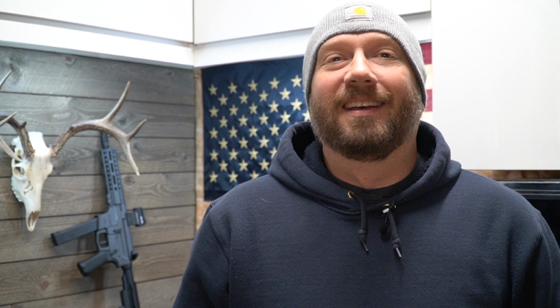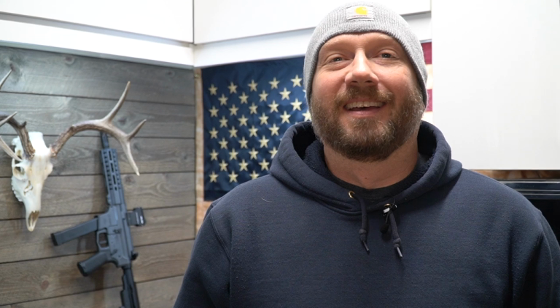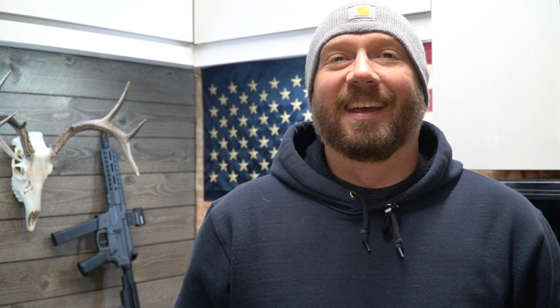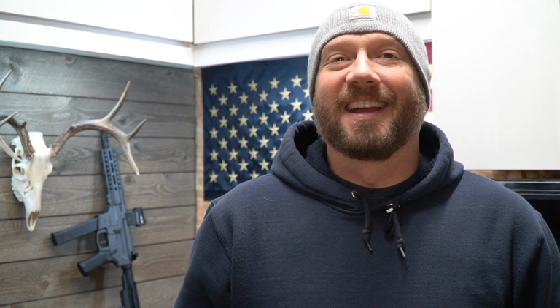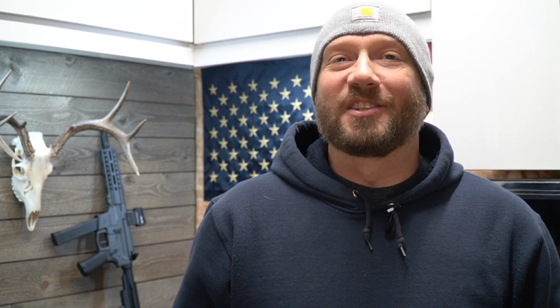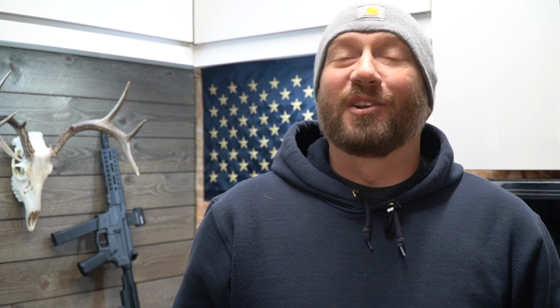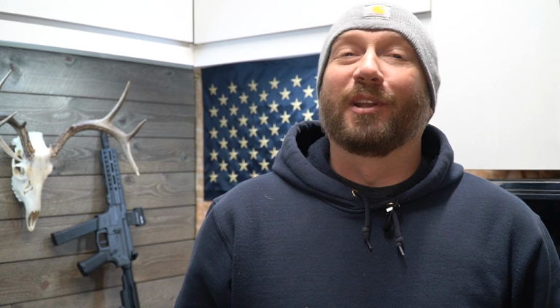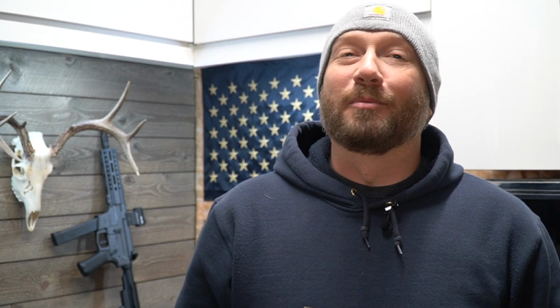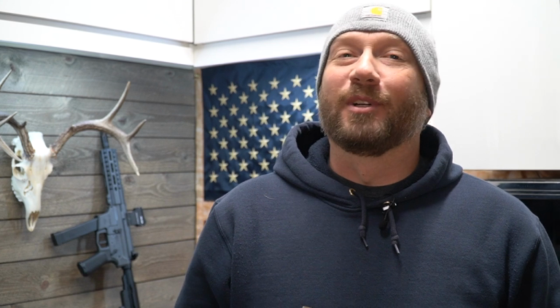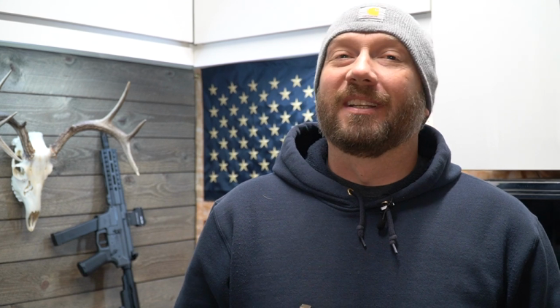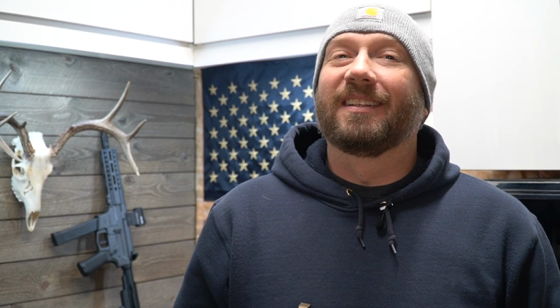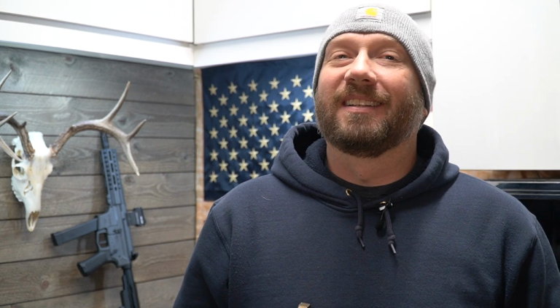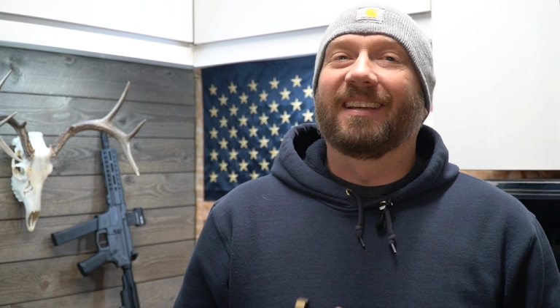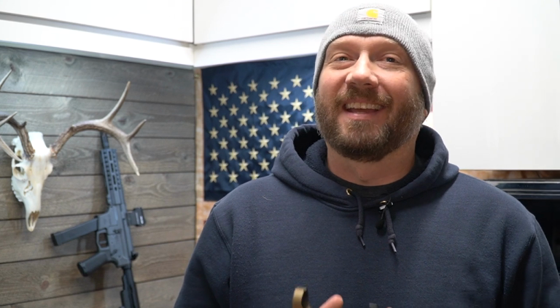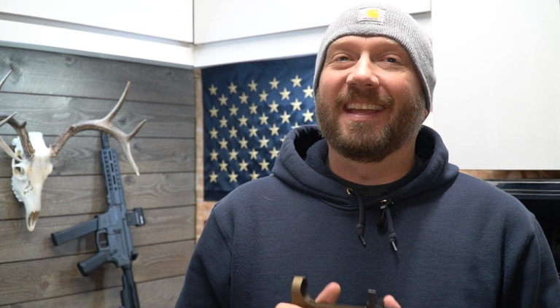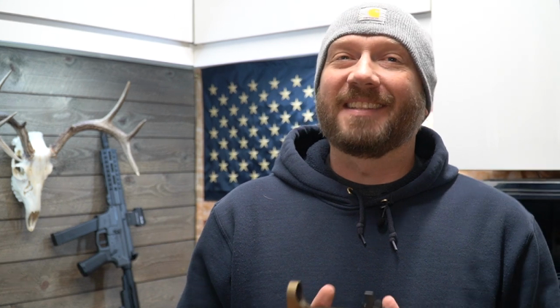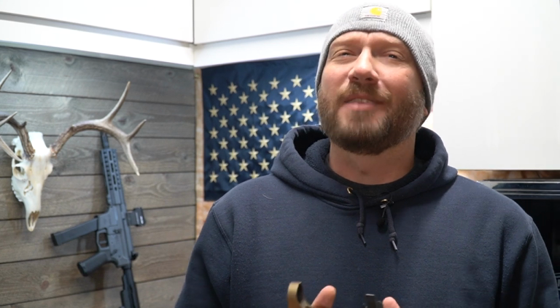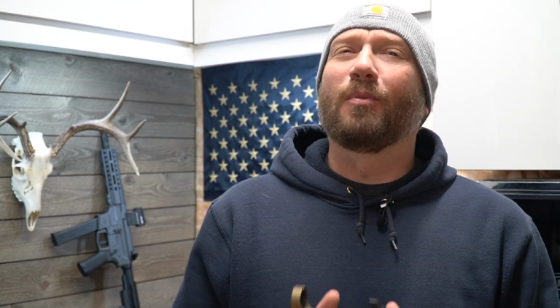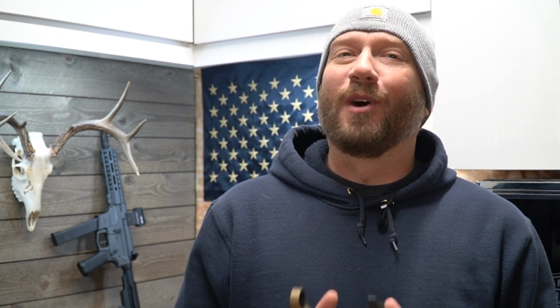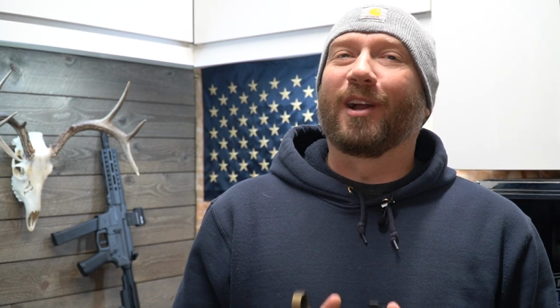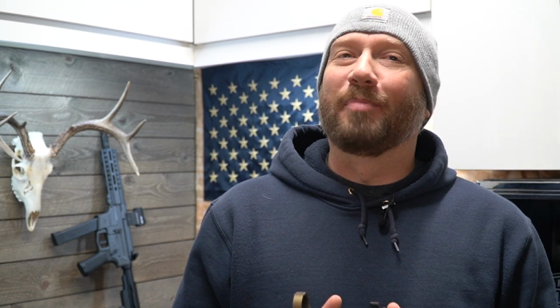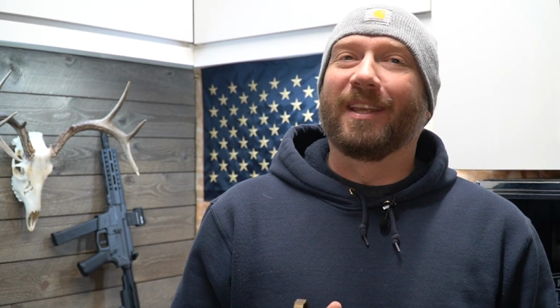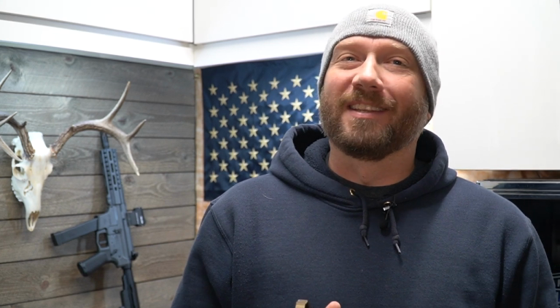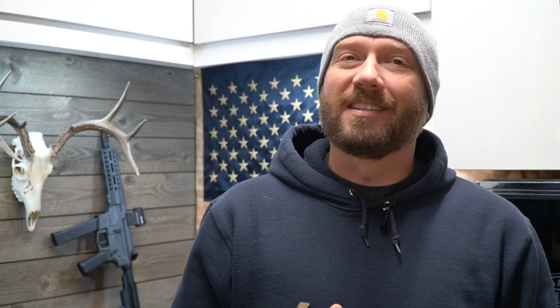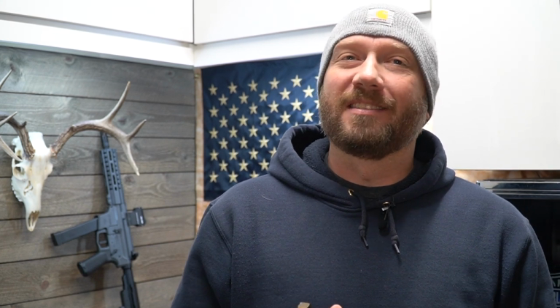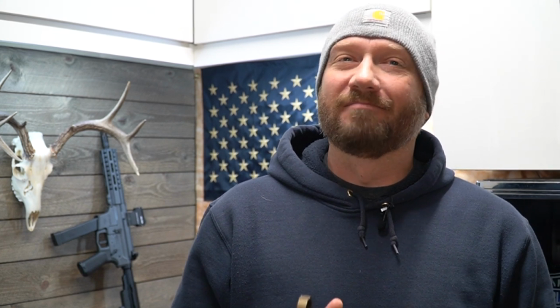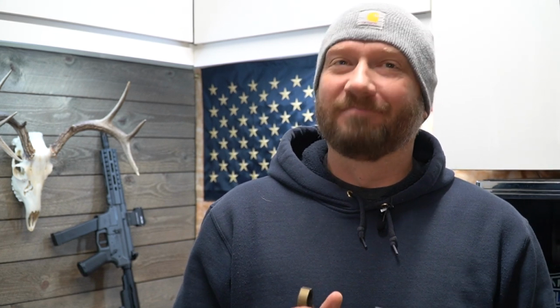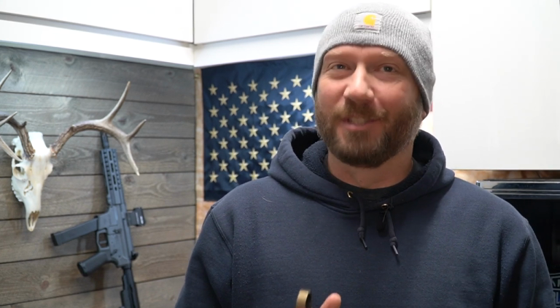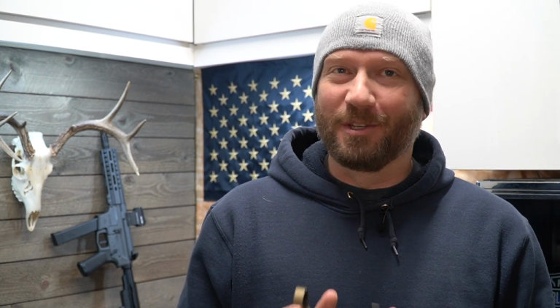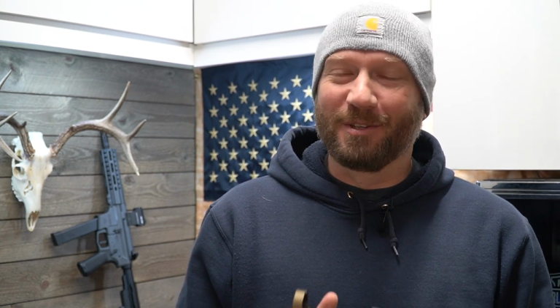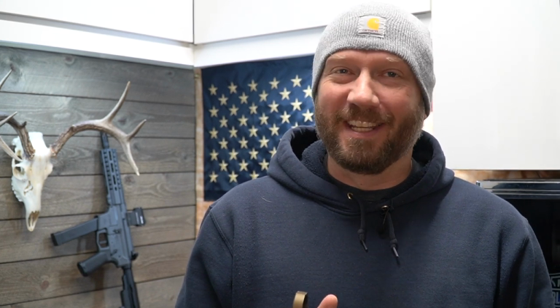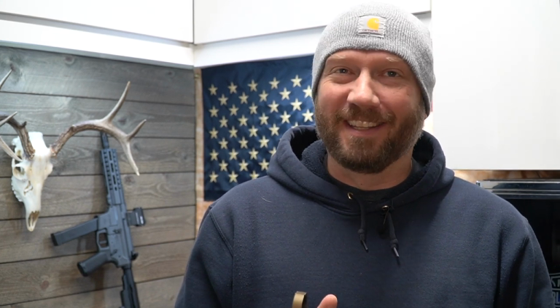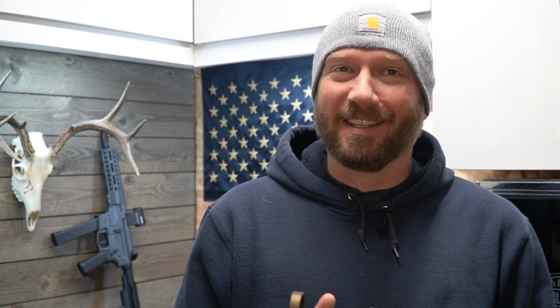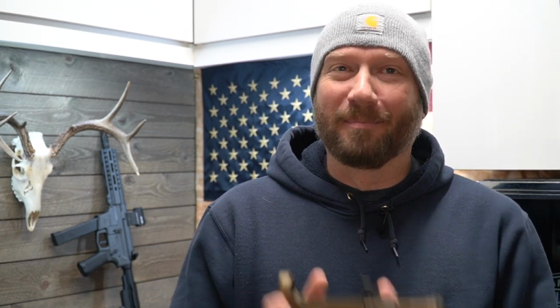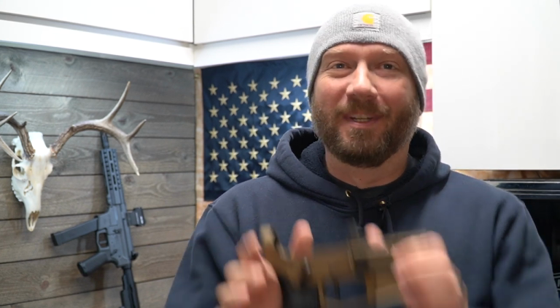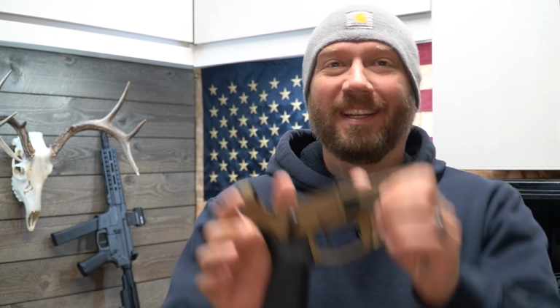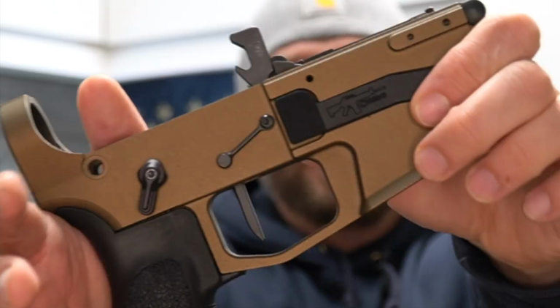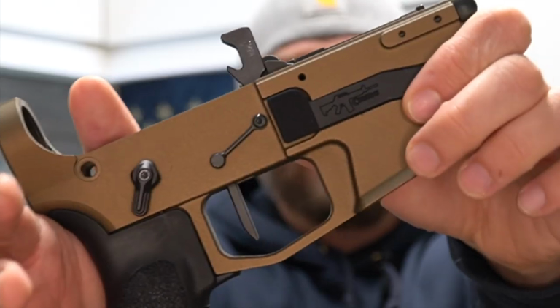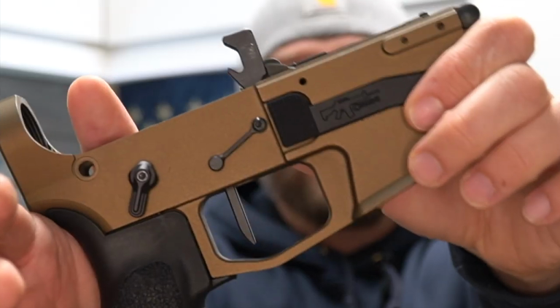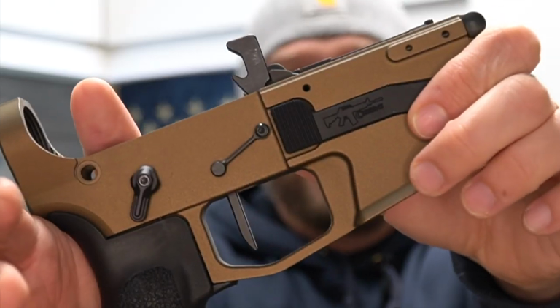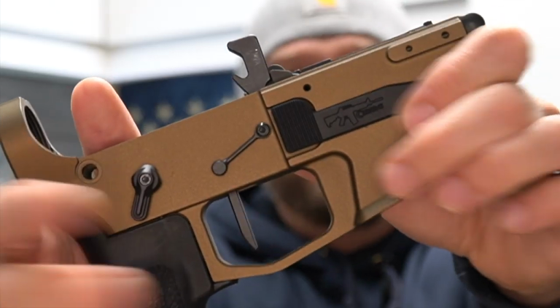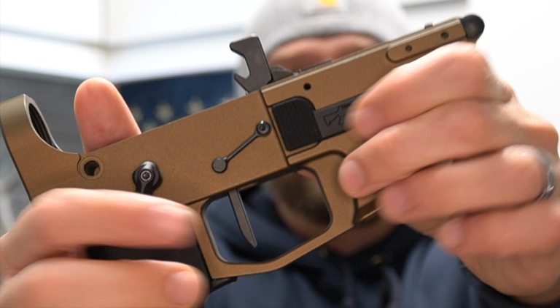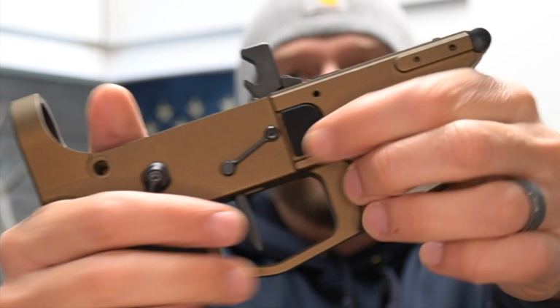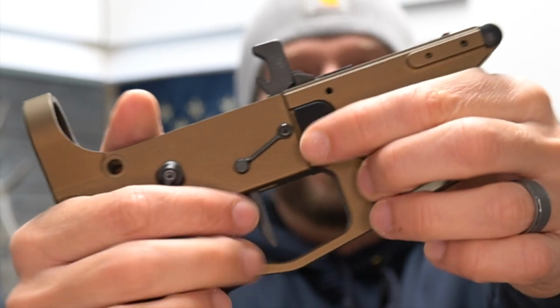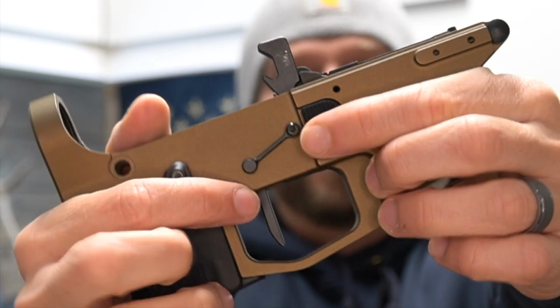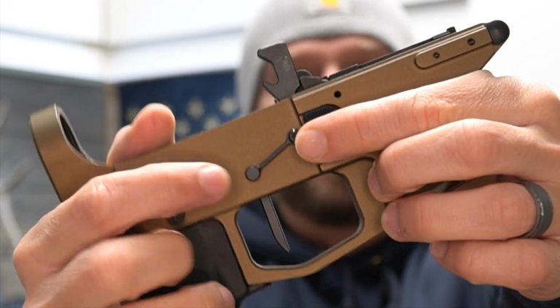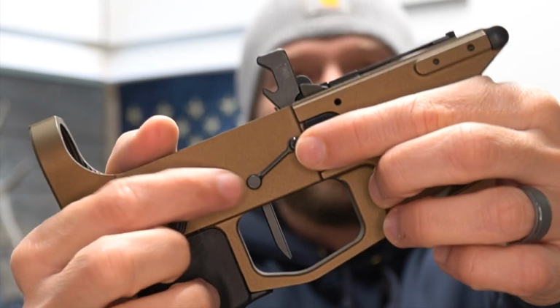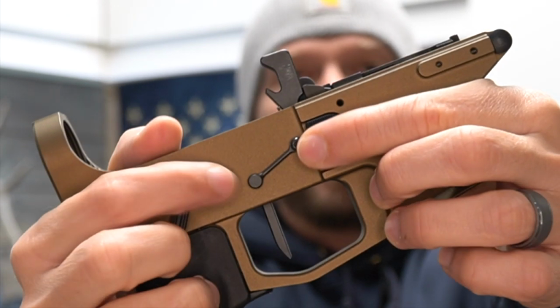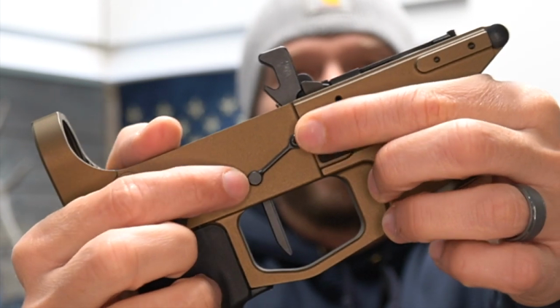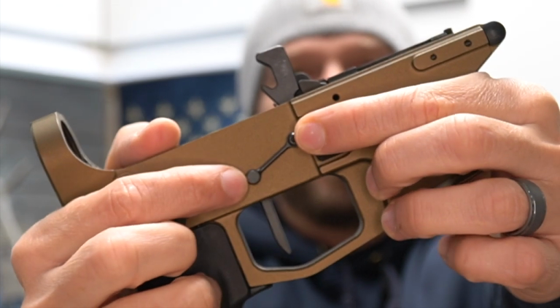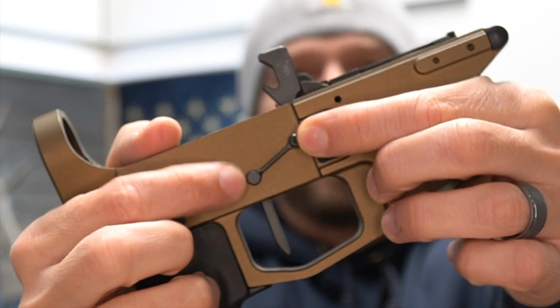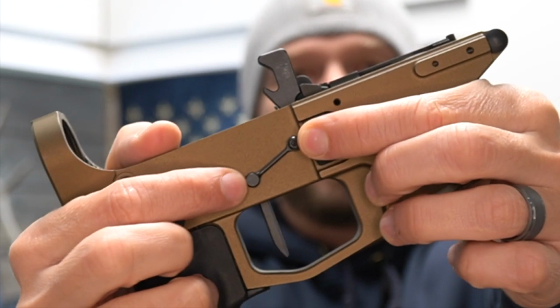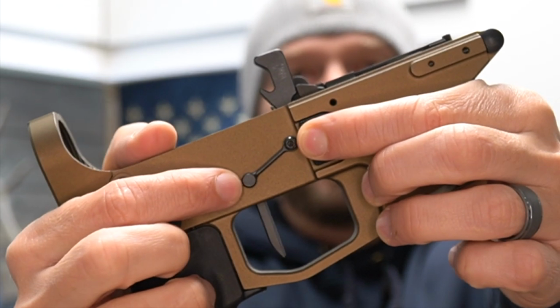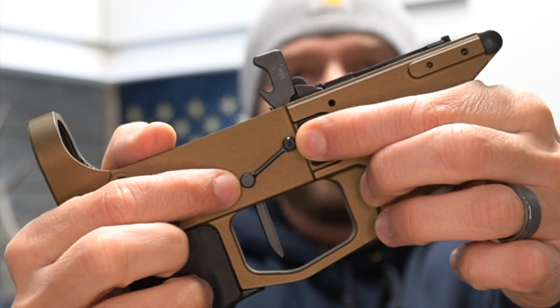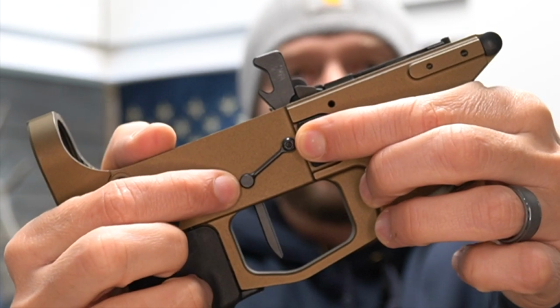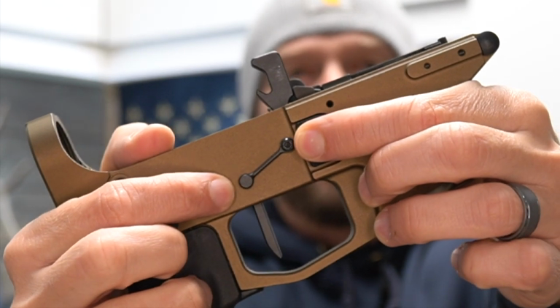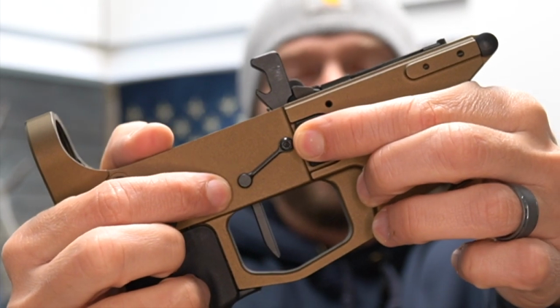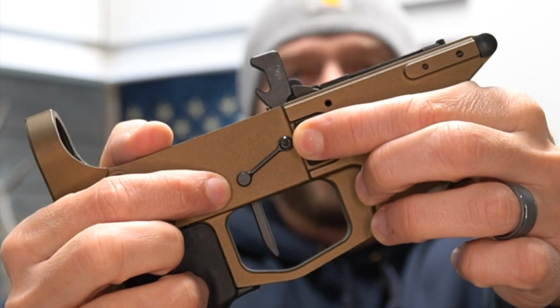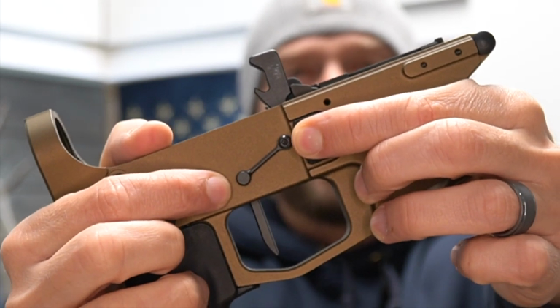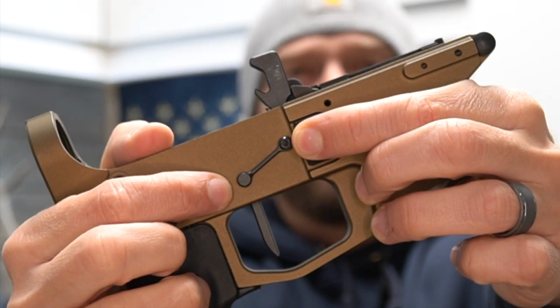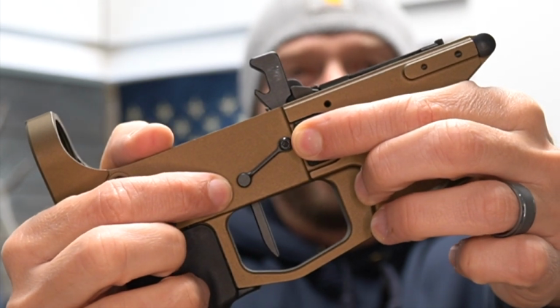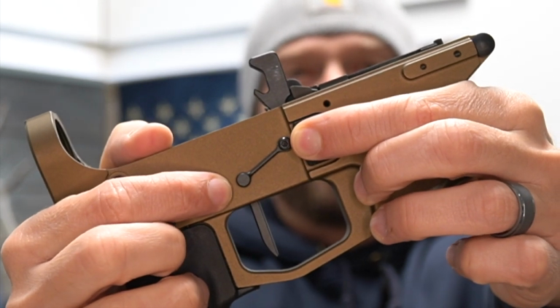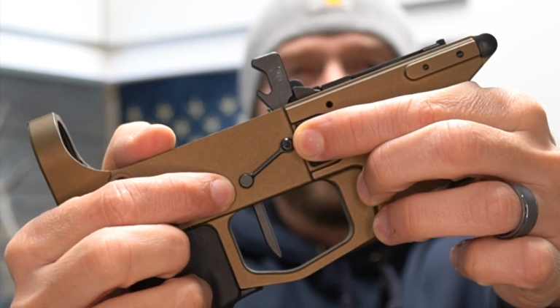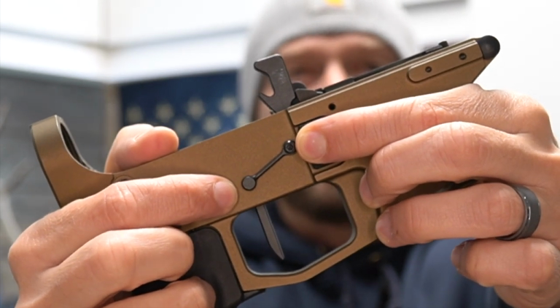Hey guys, it's Harley Wood. Anti-walk pins — do you need them? If you're not familiar, these are anti-walk pins.